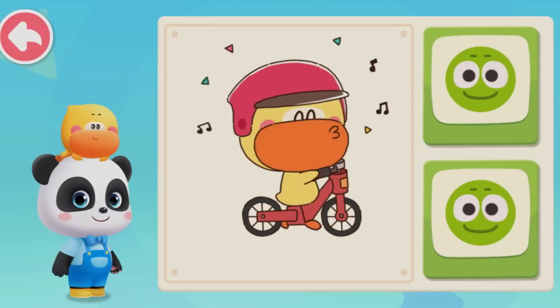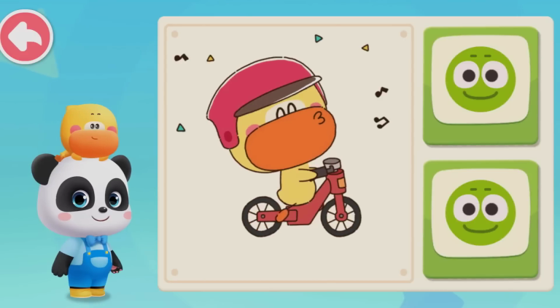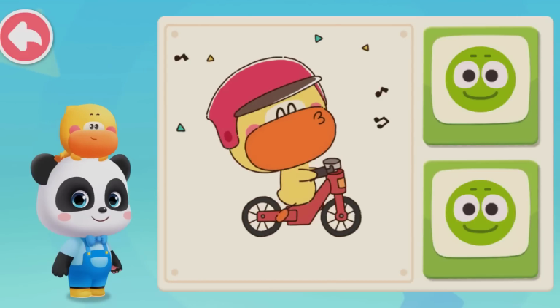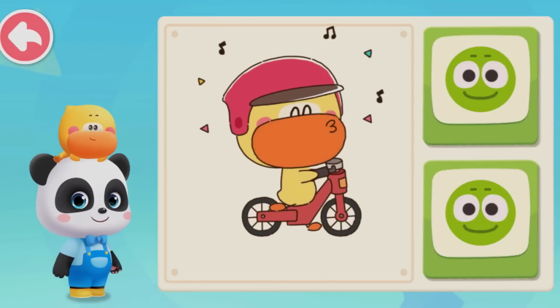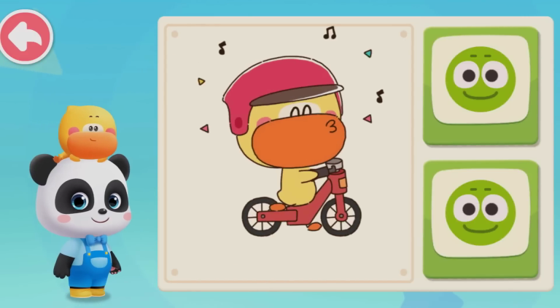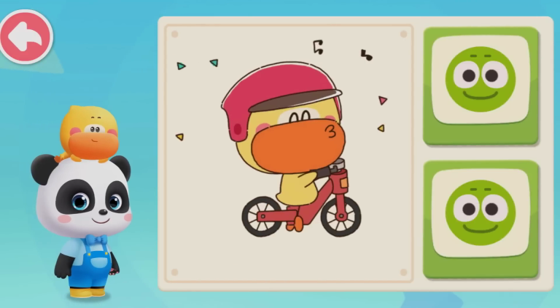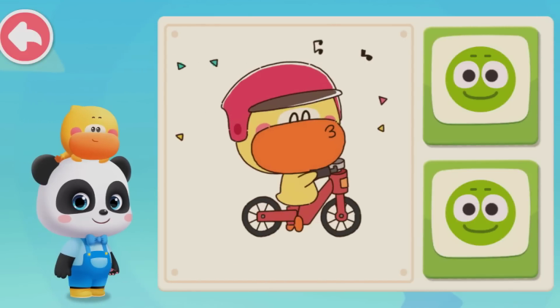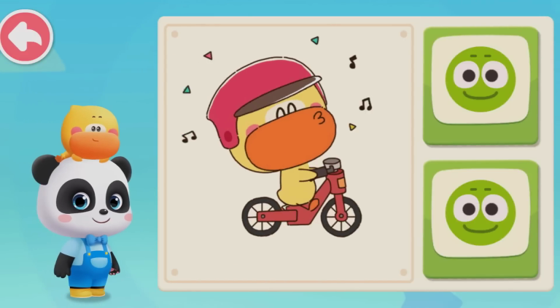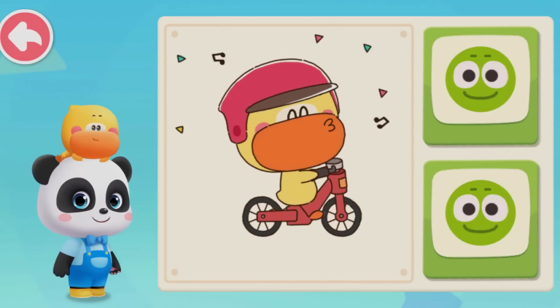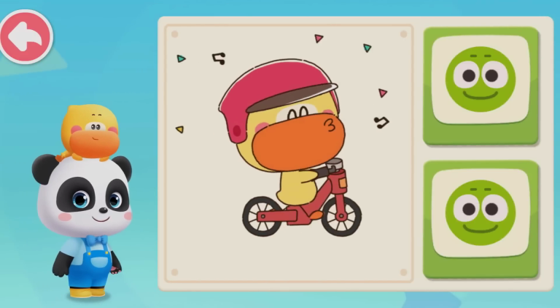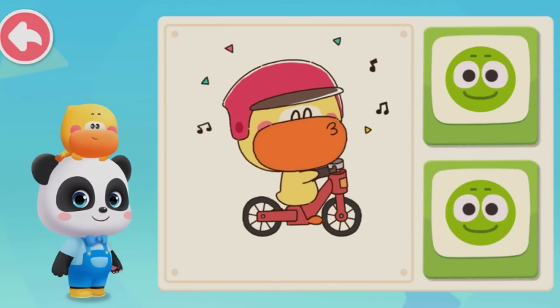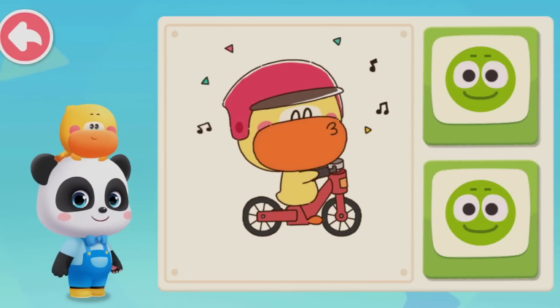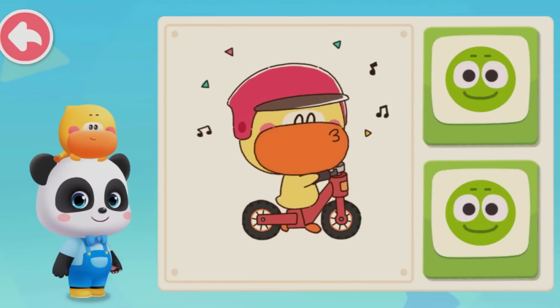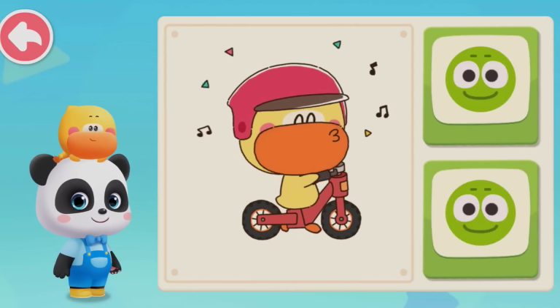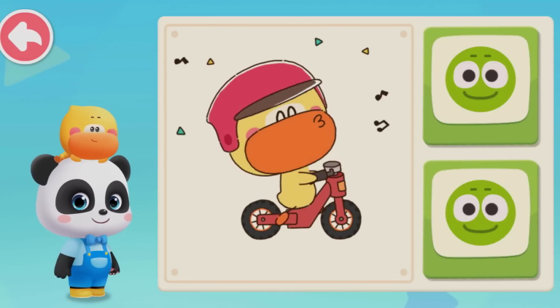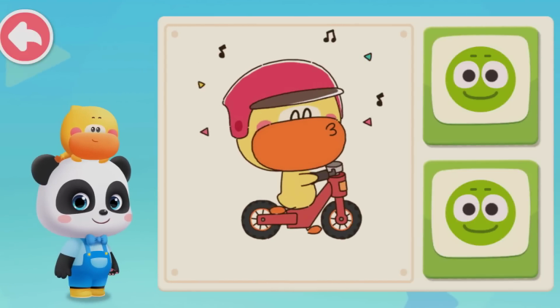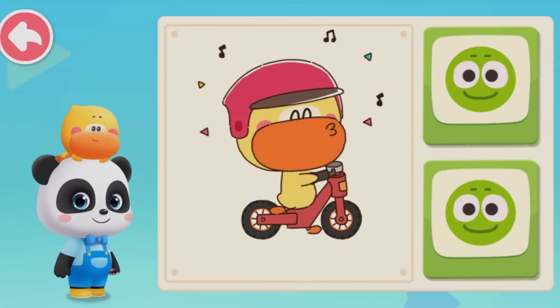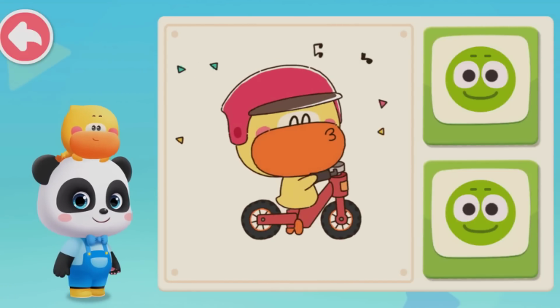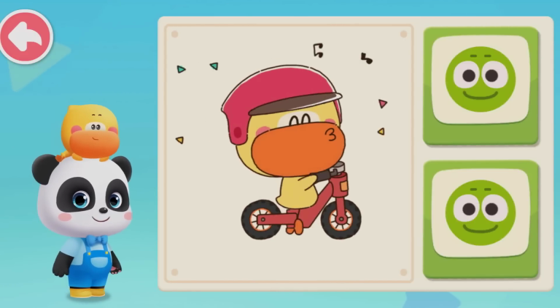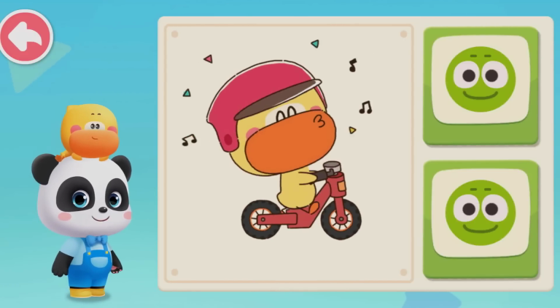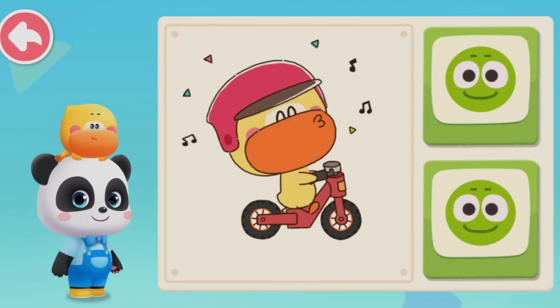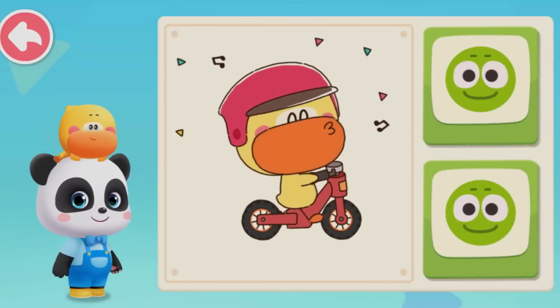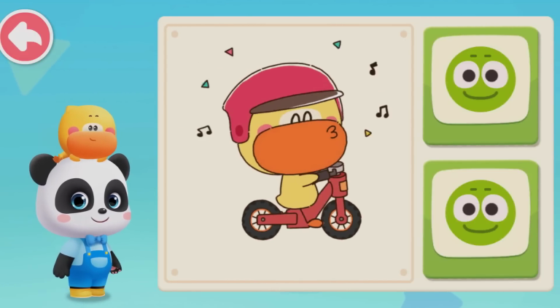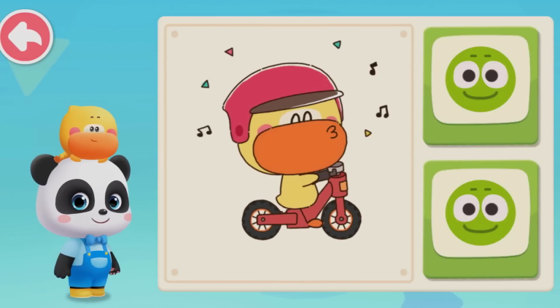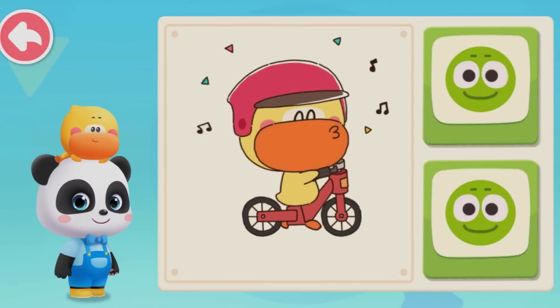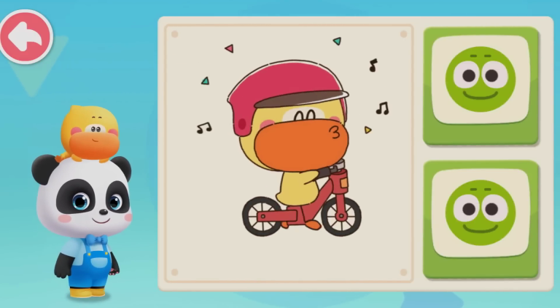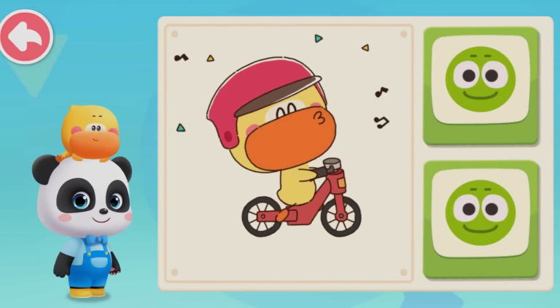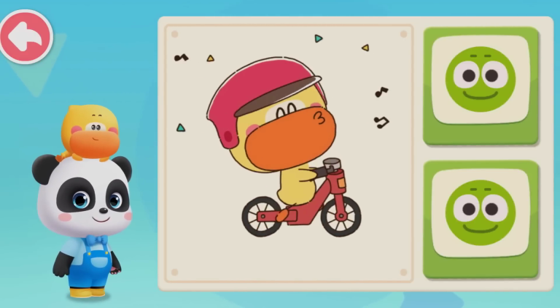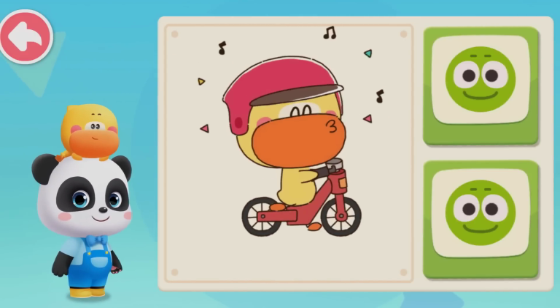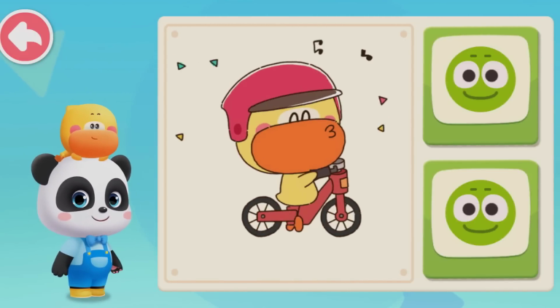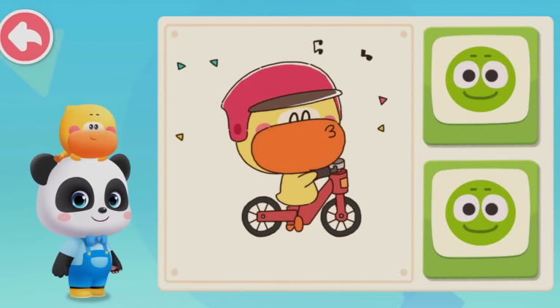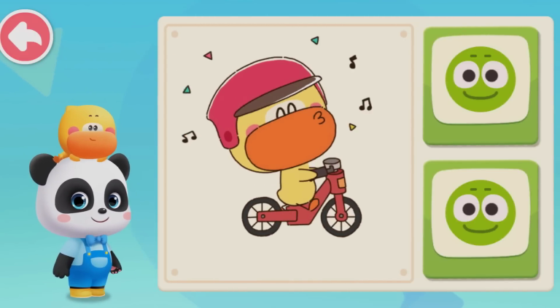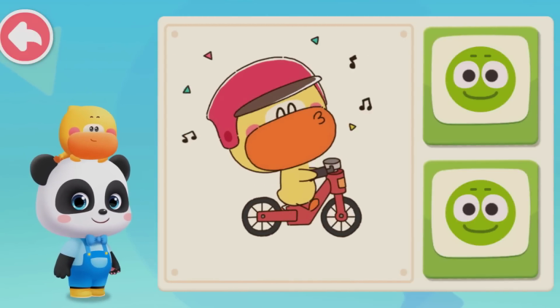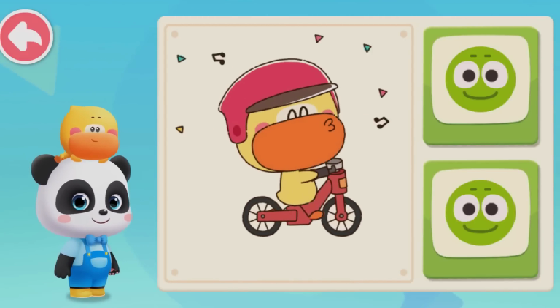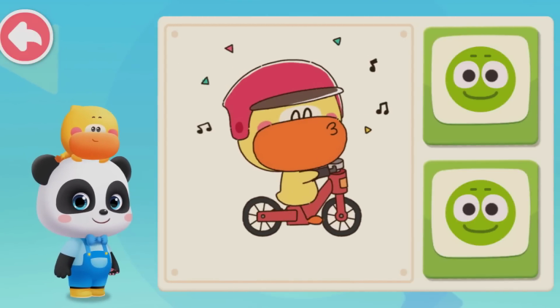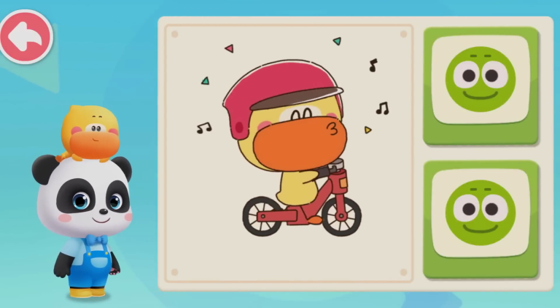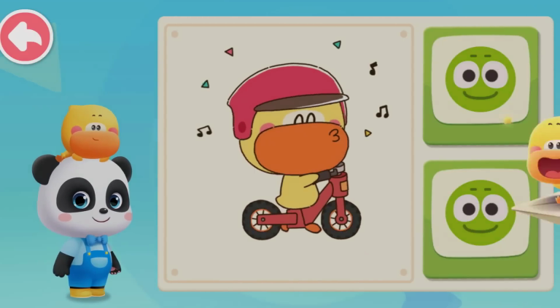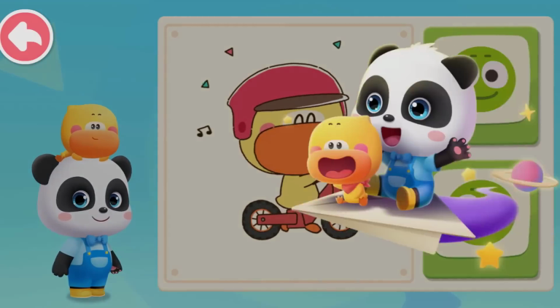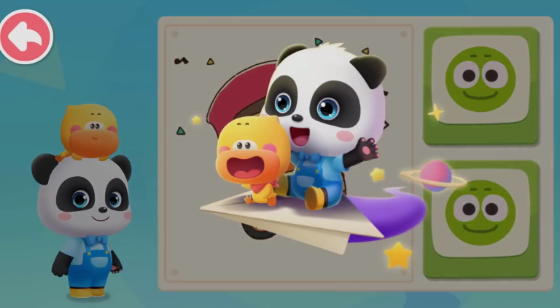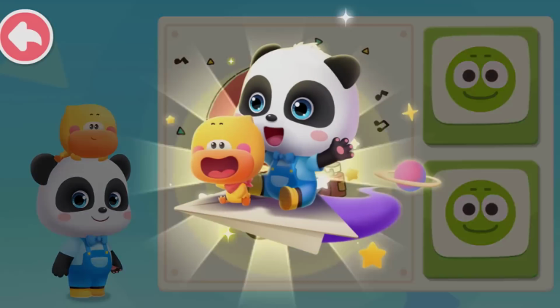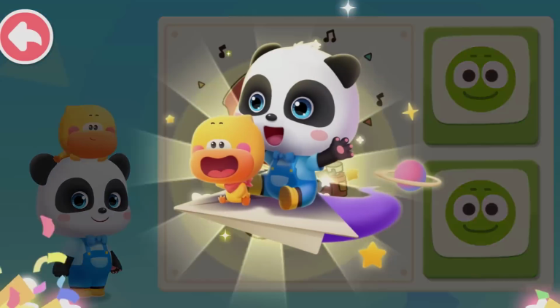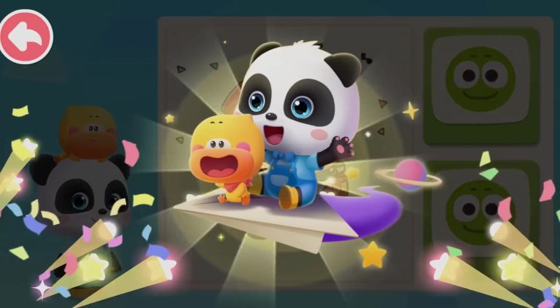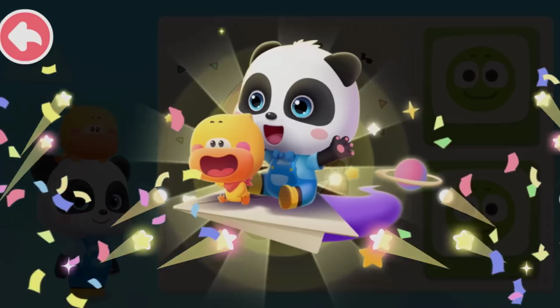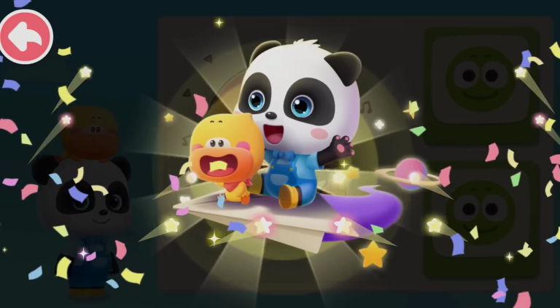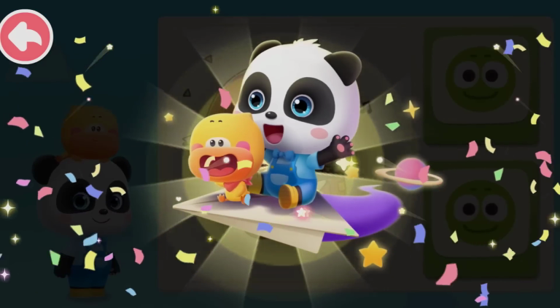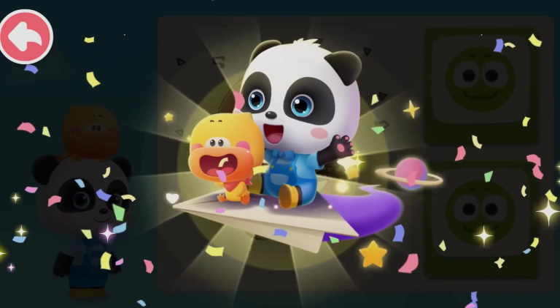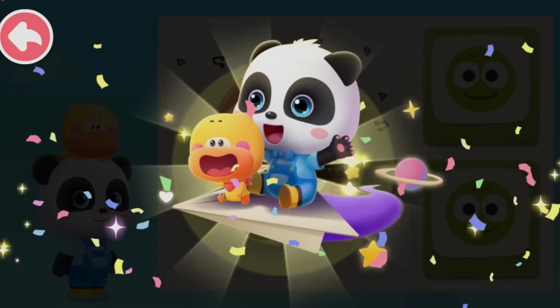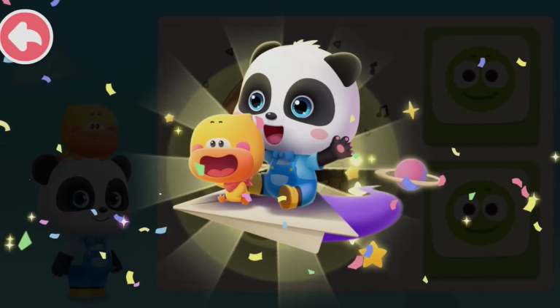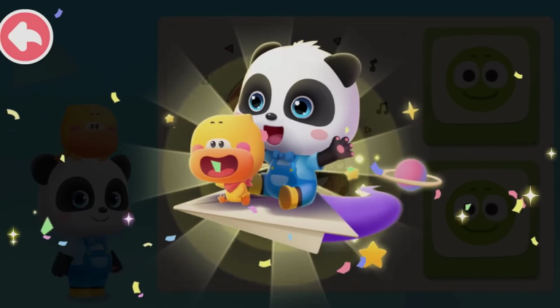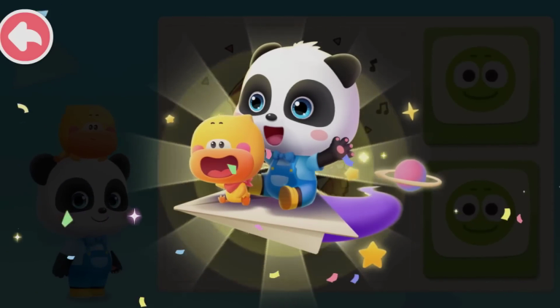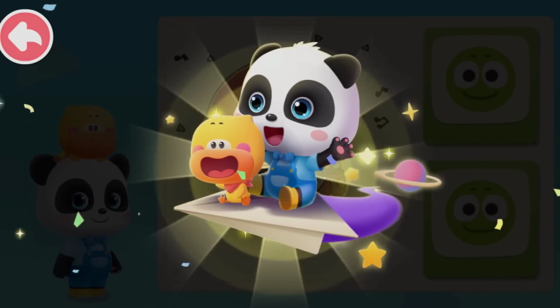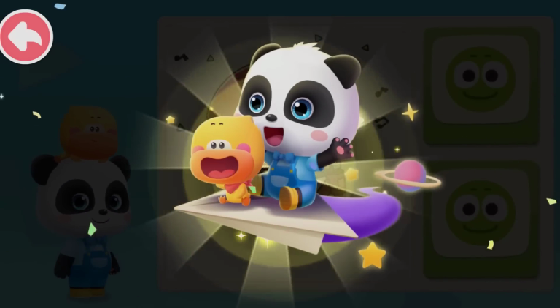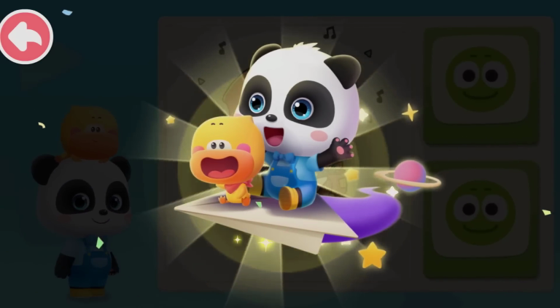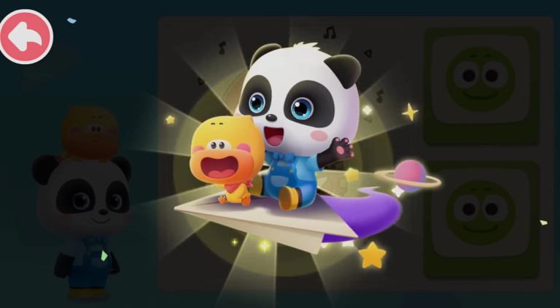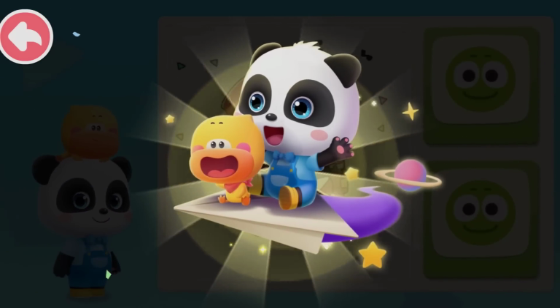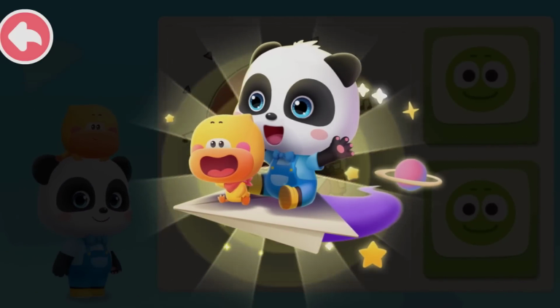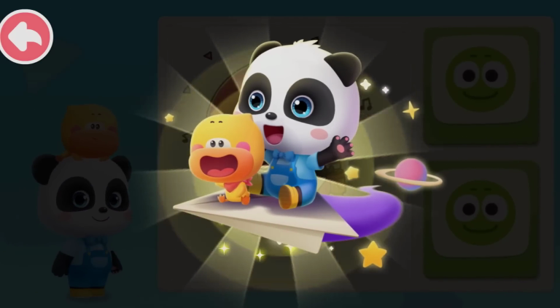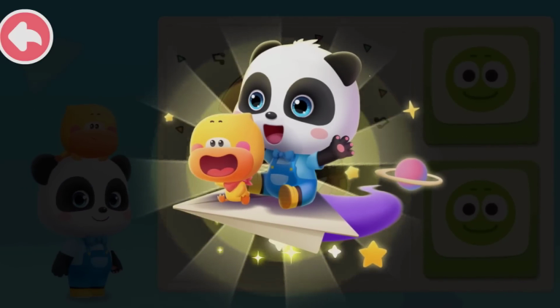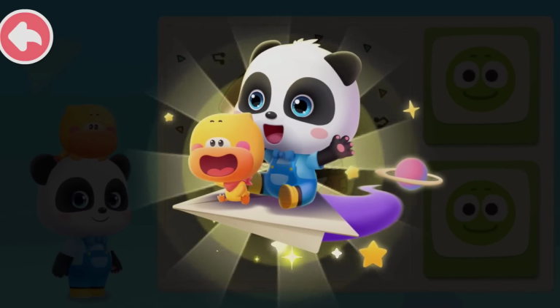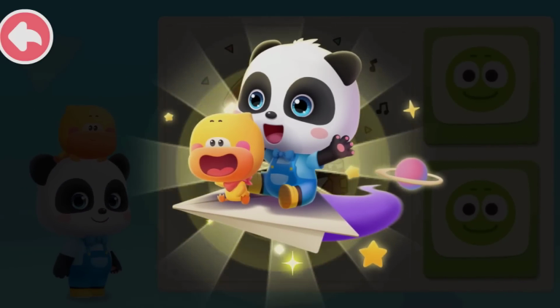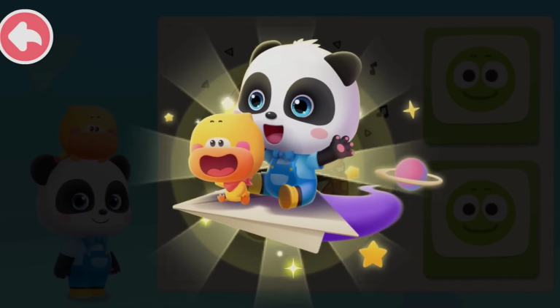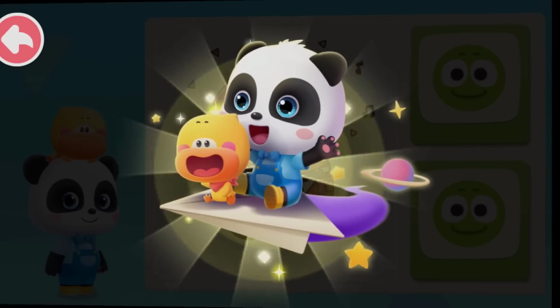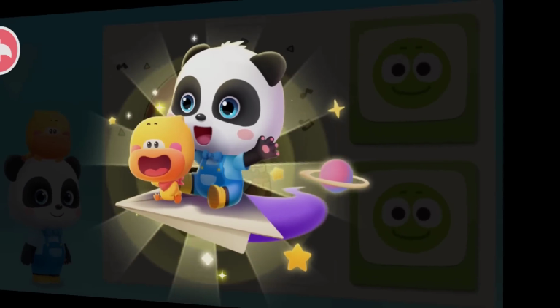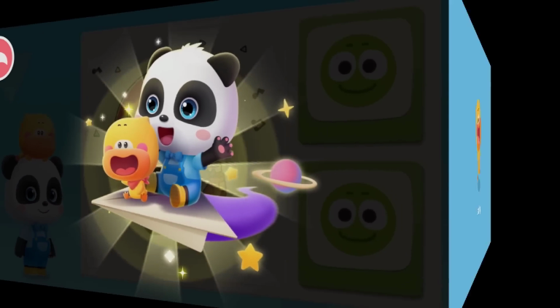Quacky finally understands why wheels are circular. Kids, do you know why? Lesson finished — share the knowledge you just learned with your parents.